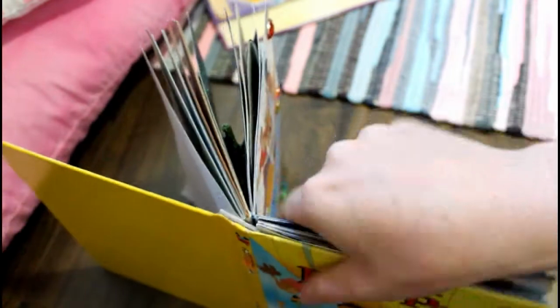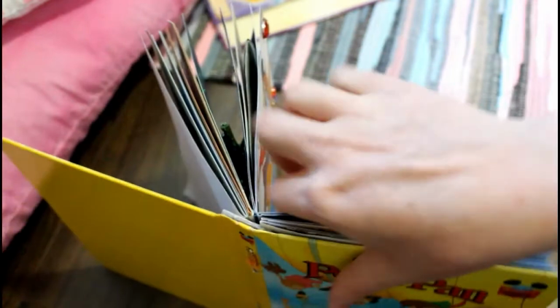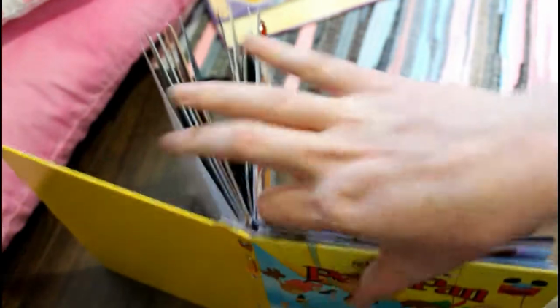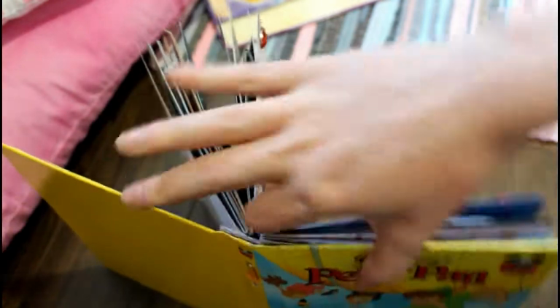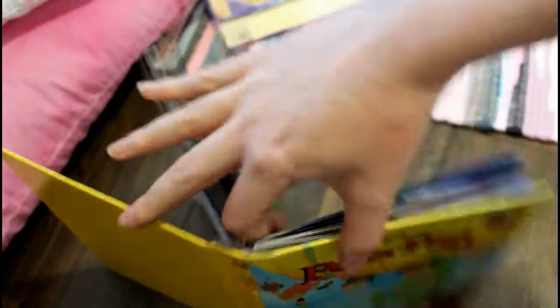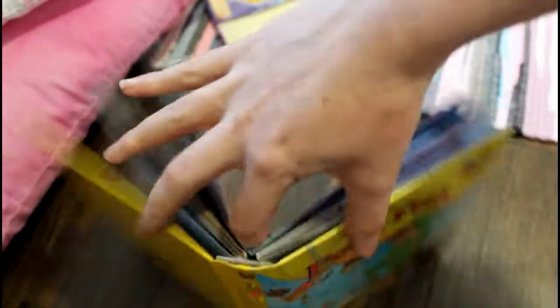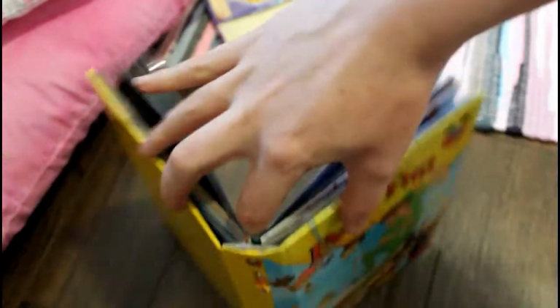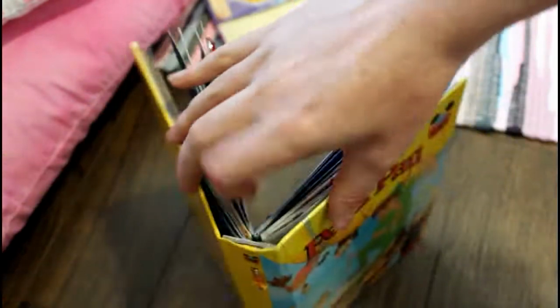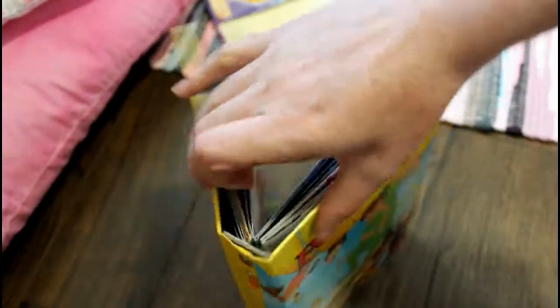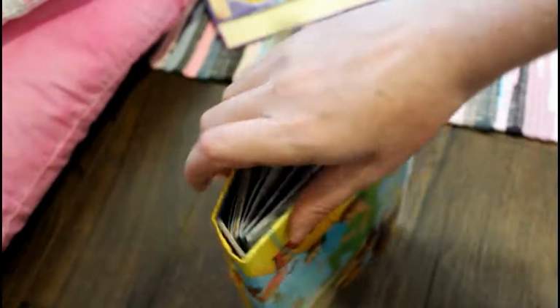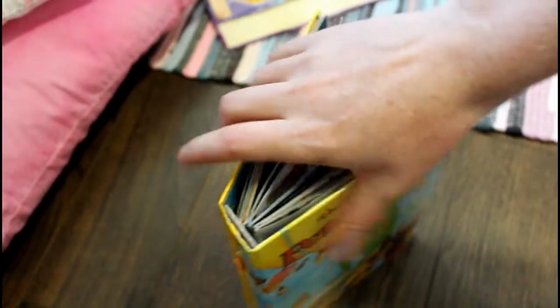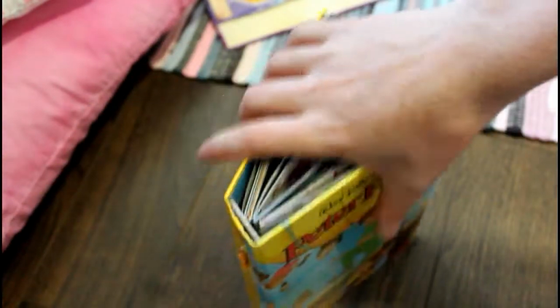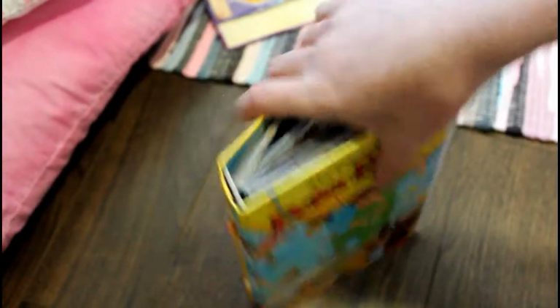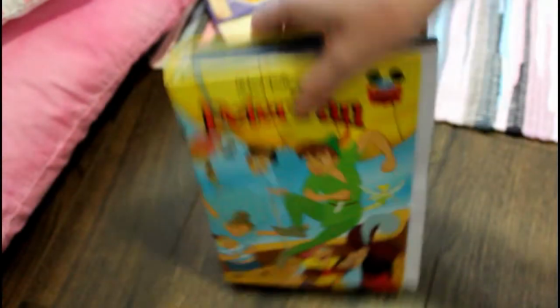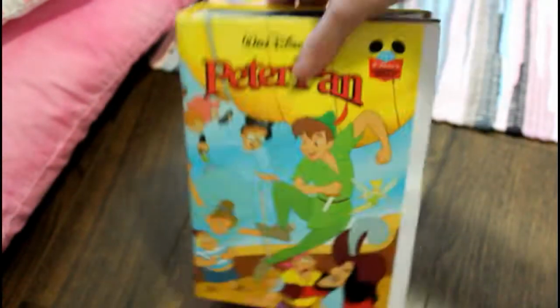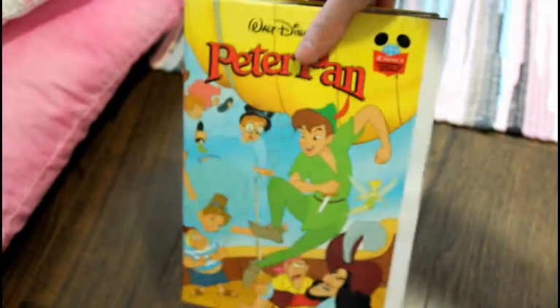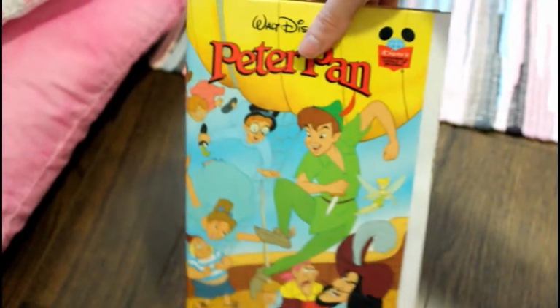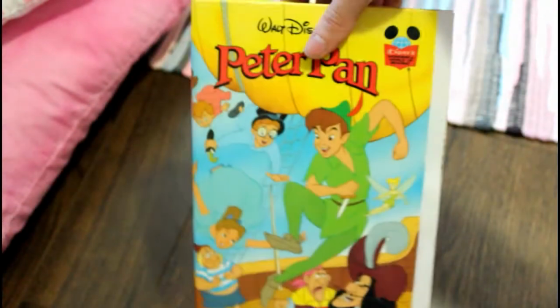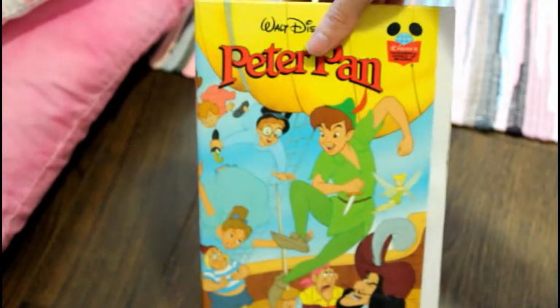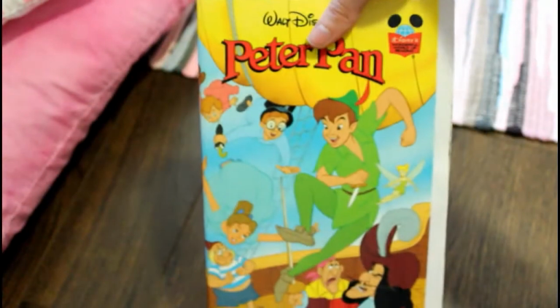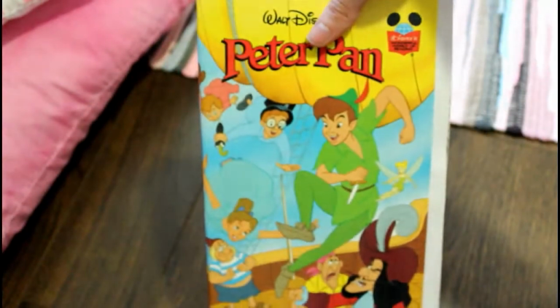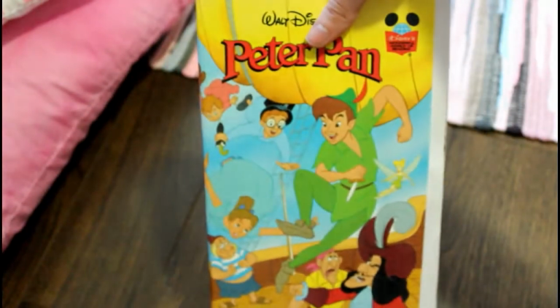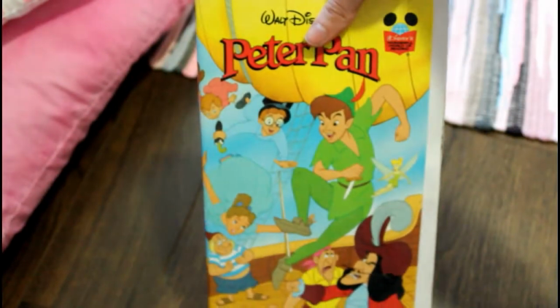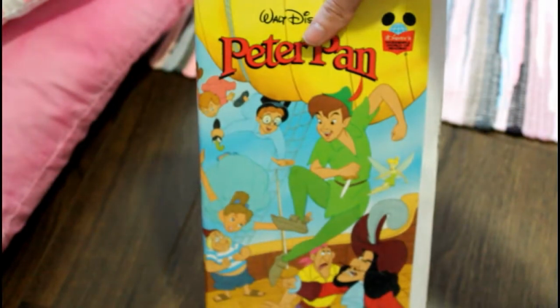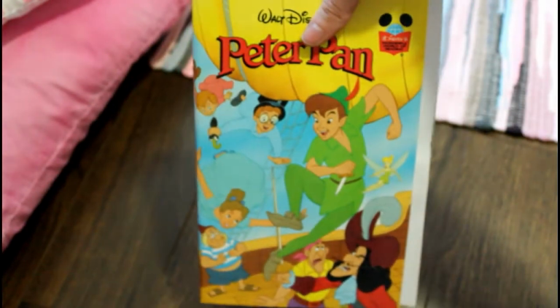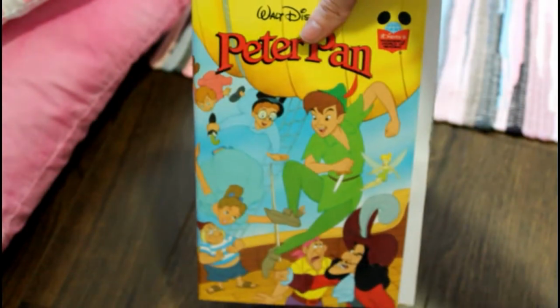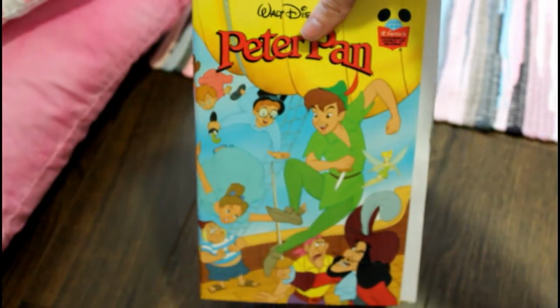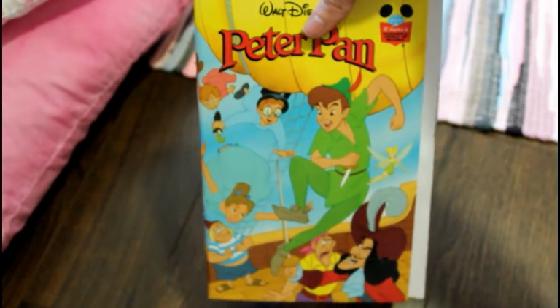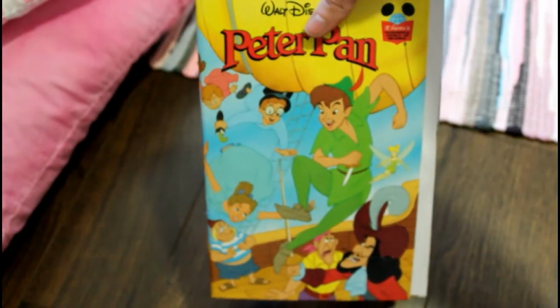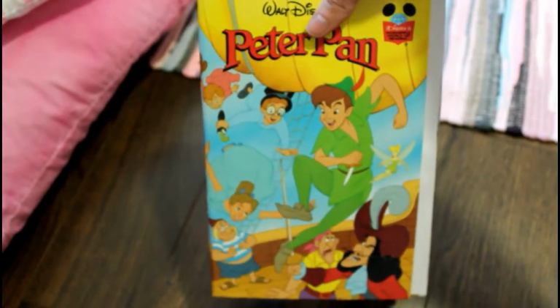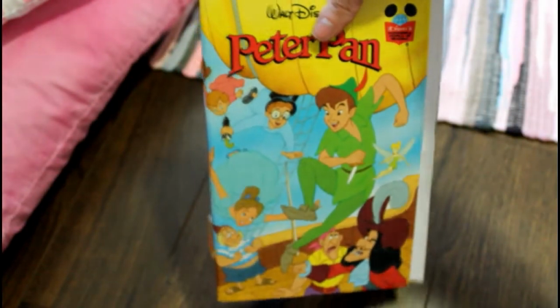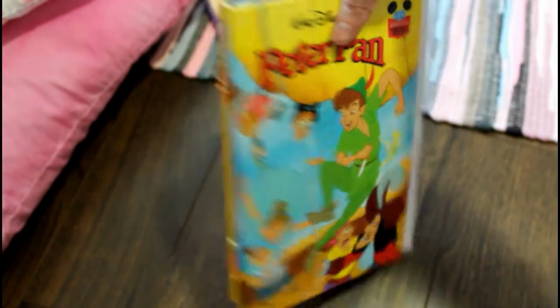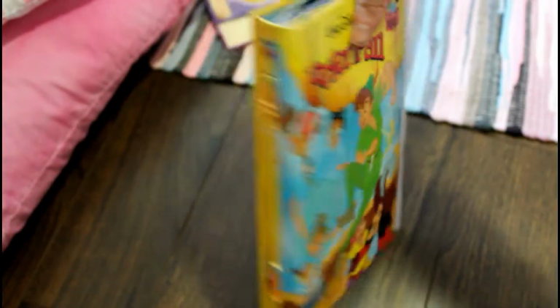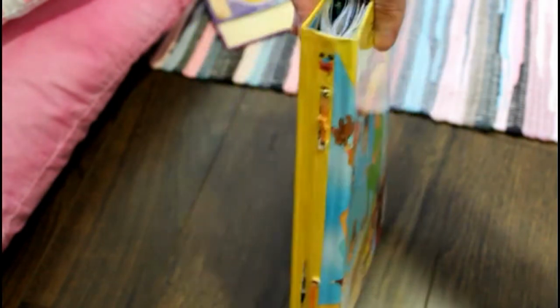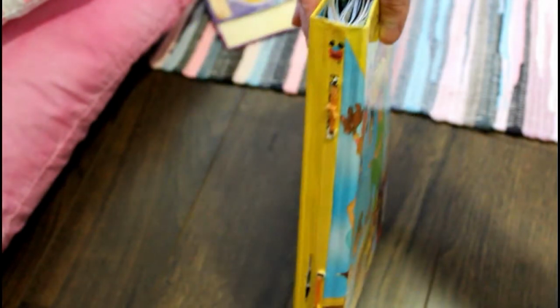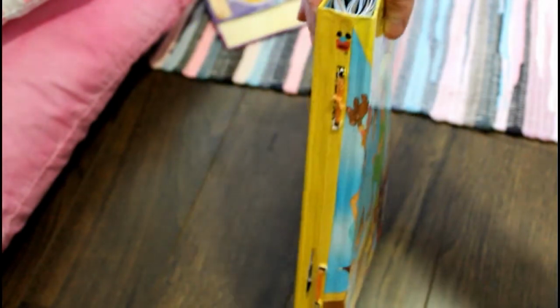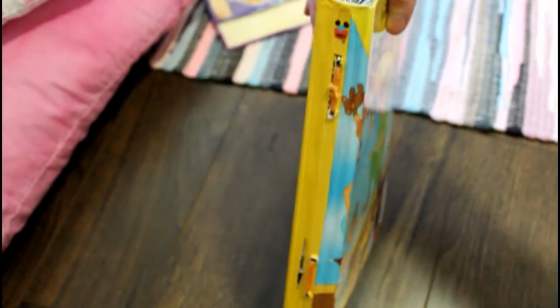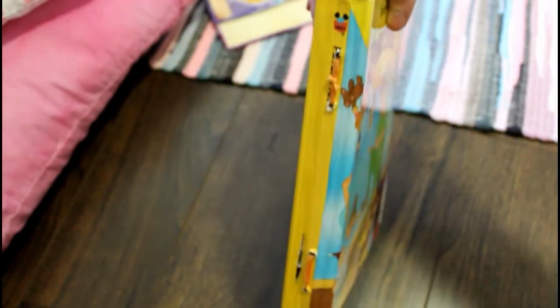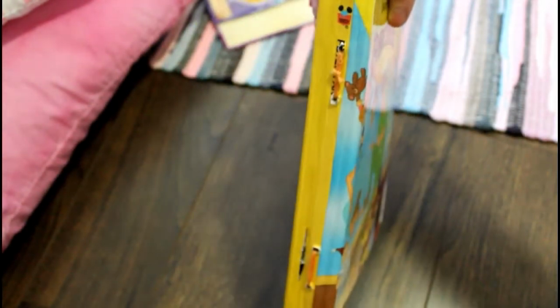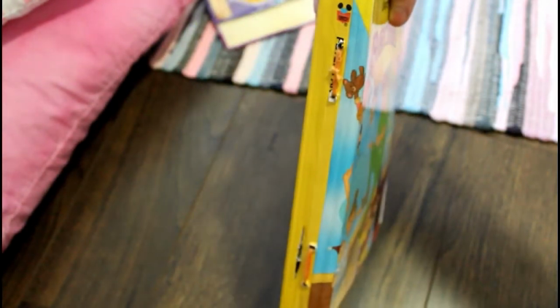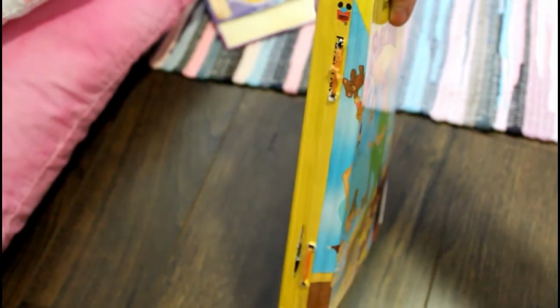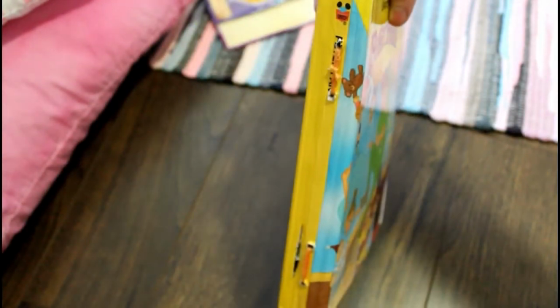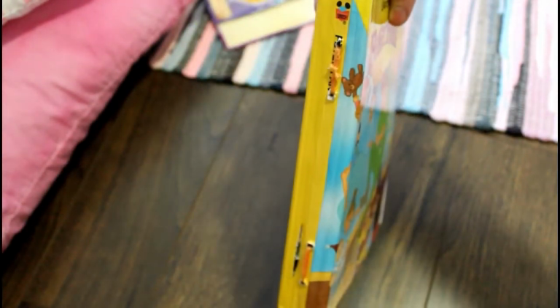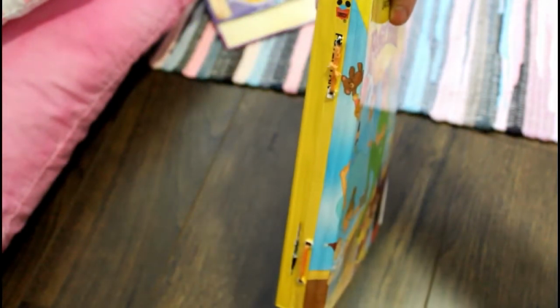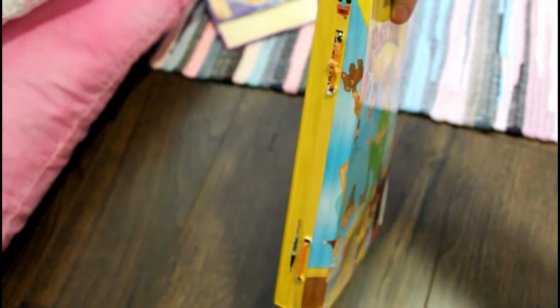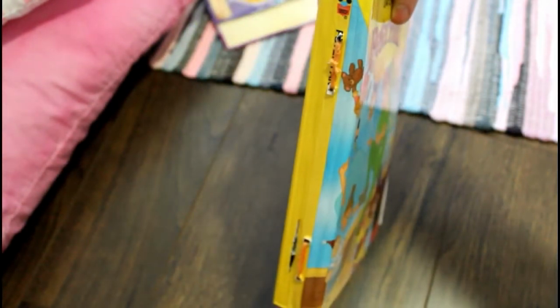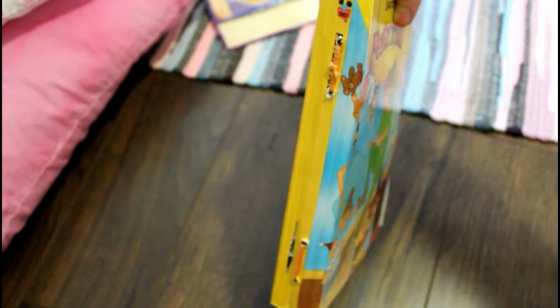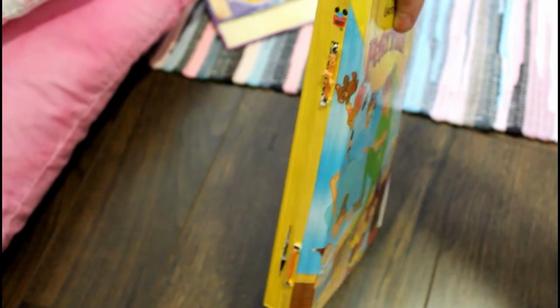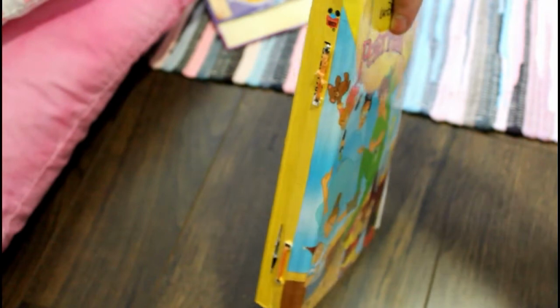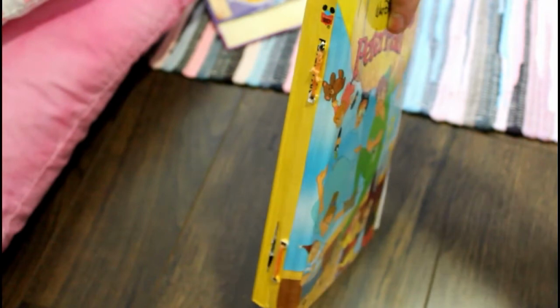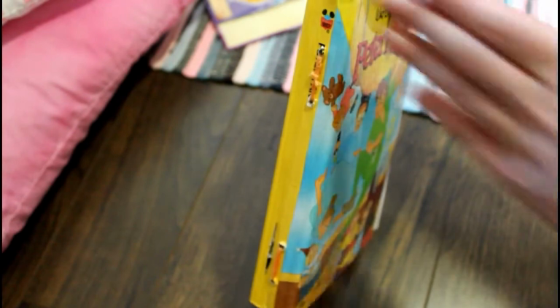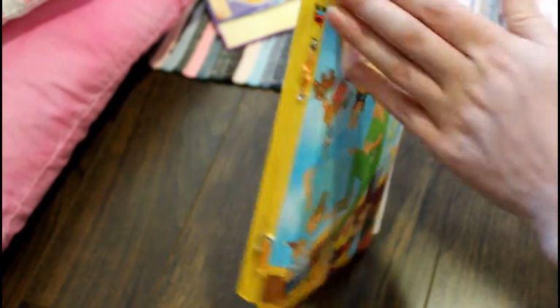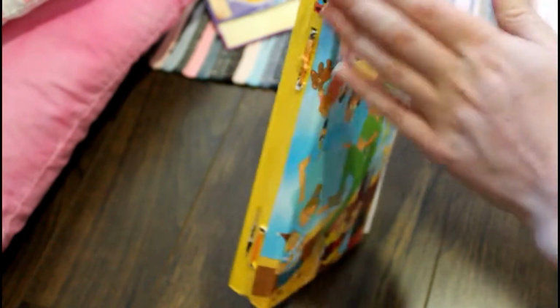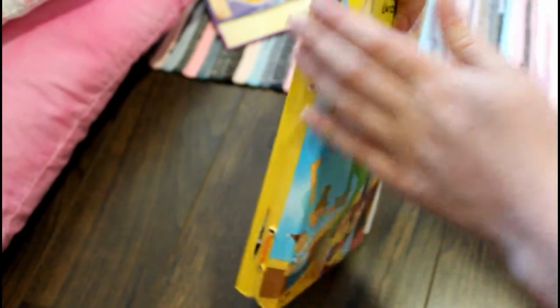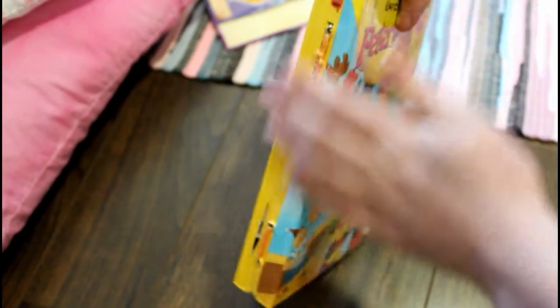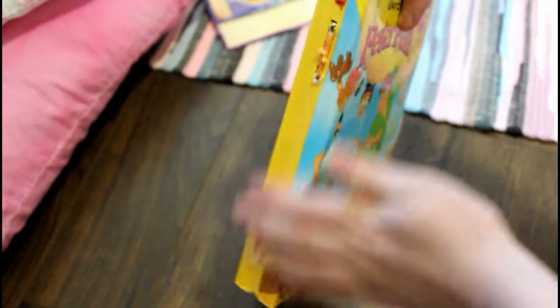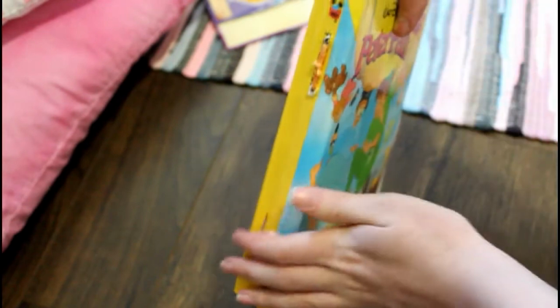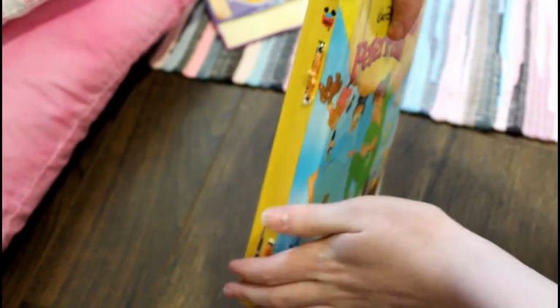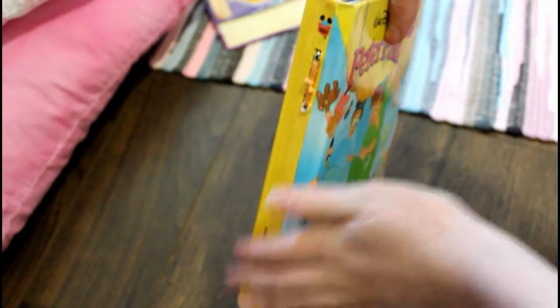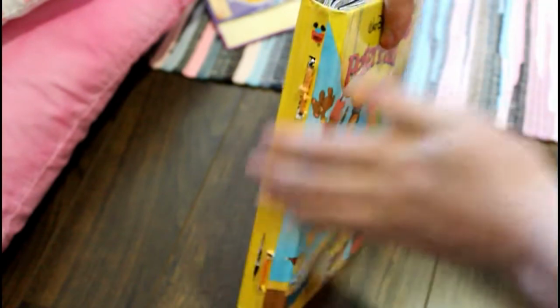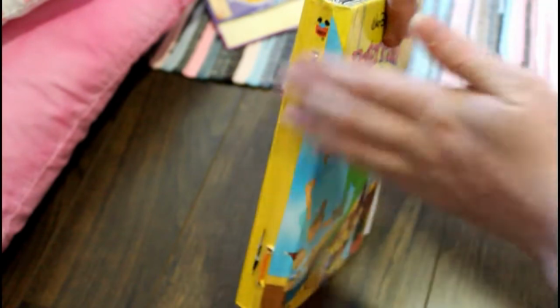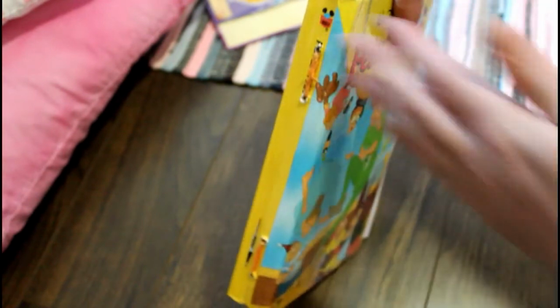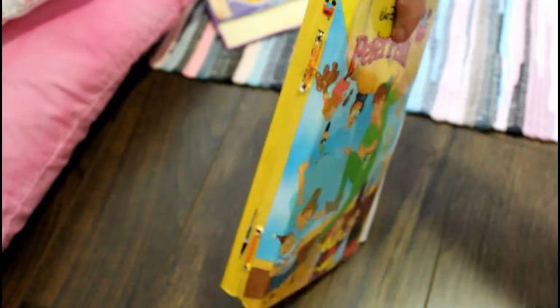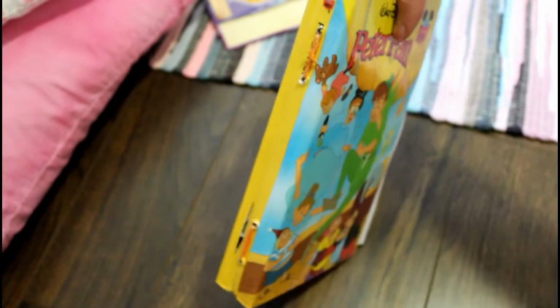And that is how I make my junk journal. So if you guys want to see the finished product of this, give this video a thumbs up and don't forget to subscribe. Thanks for watching. Bye.